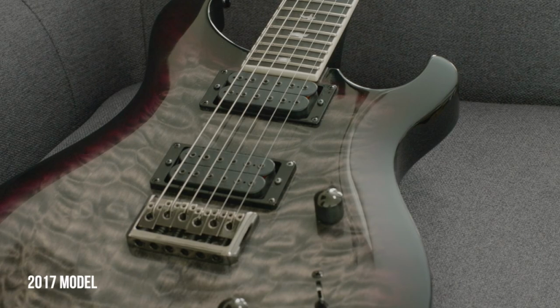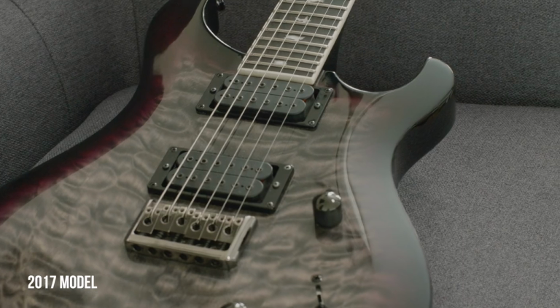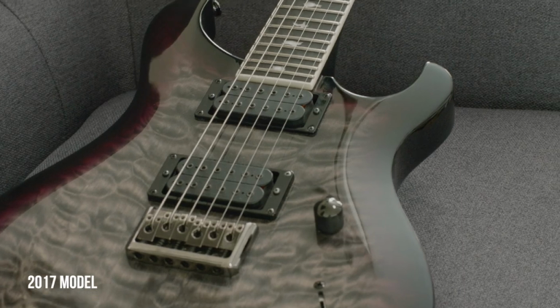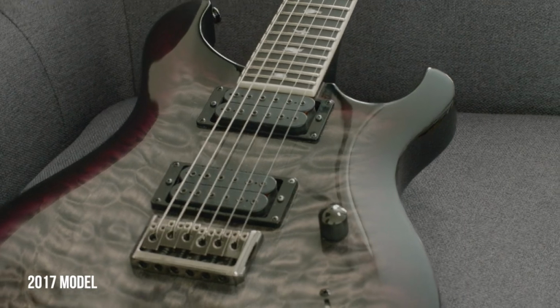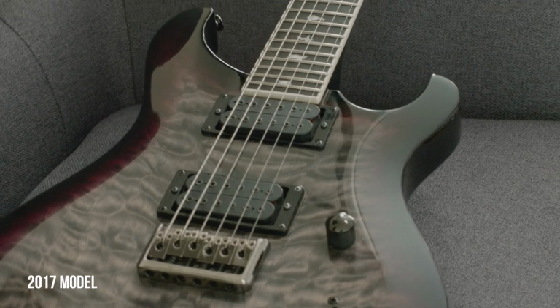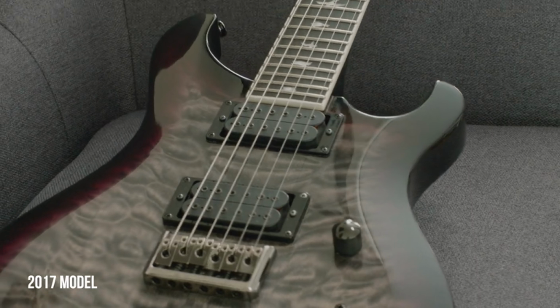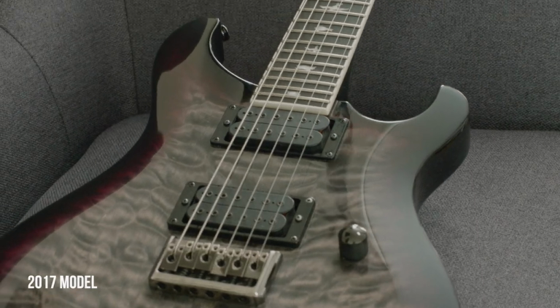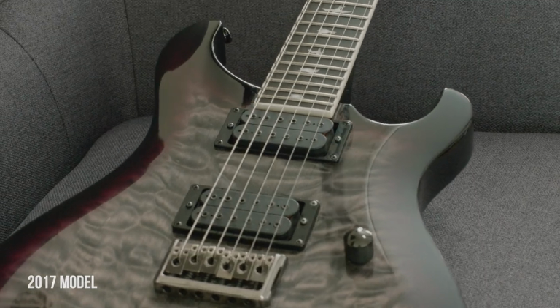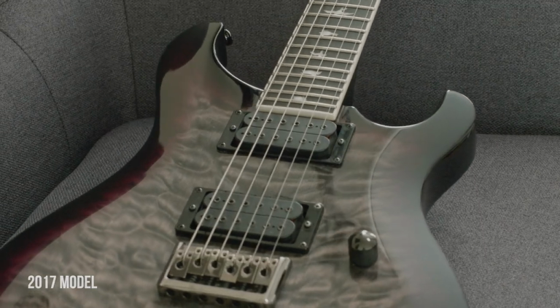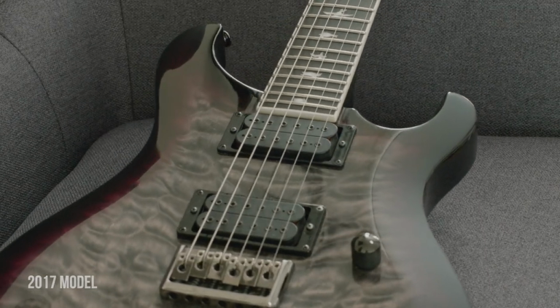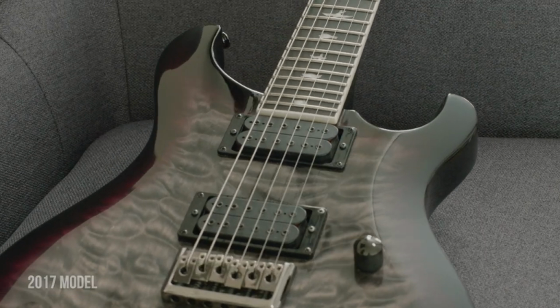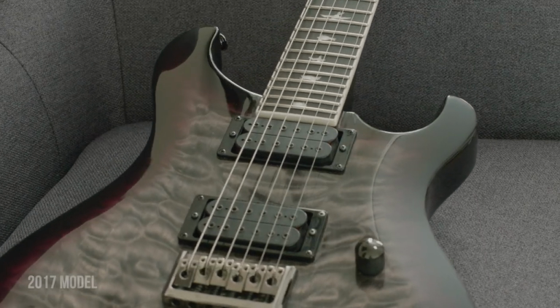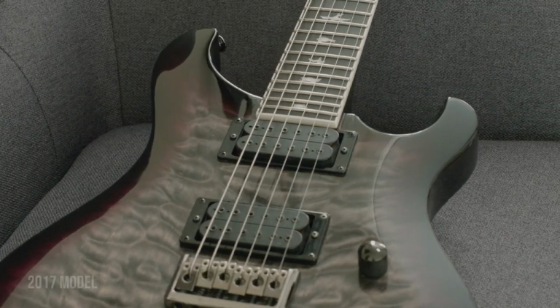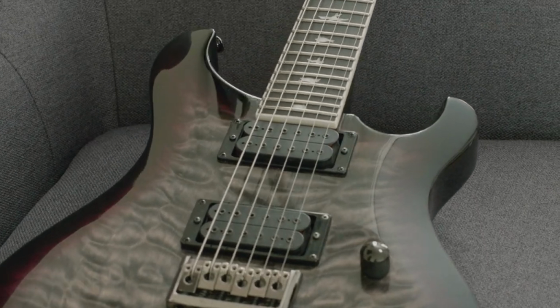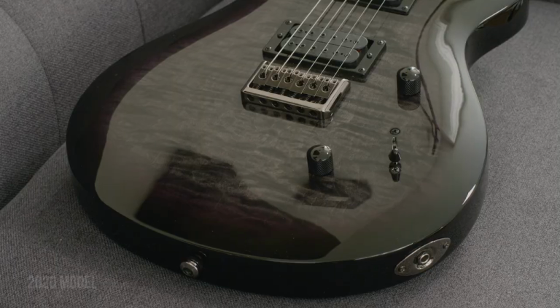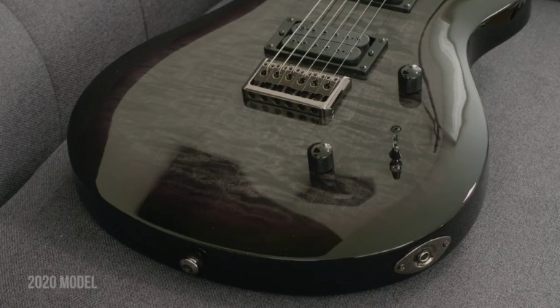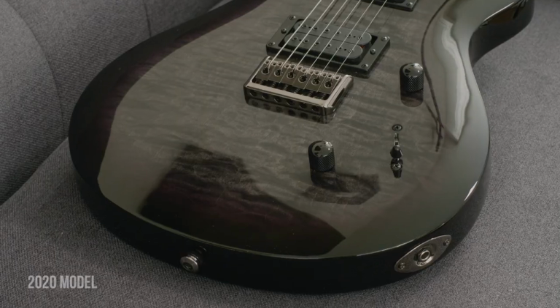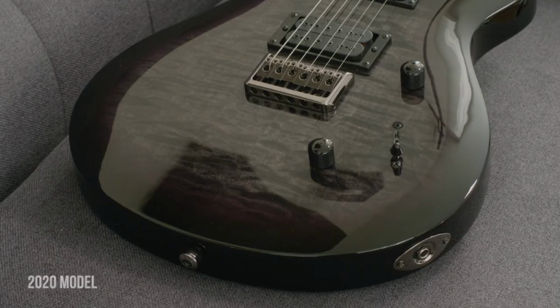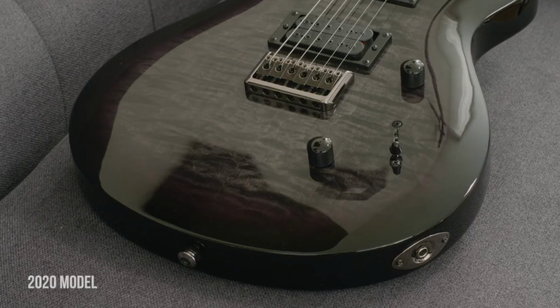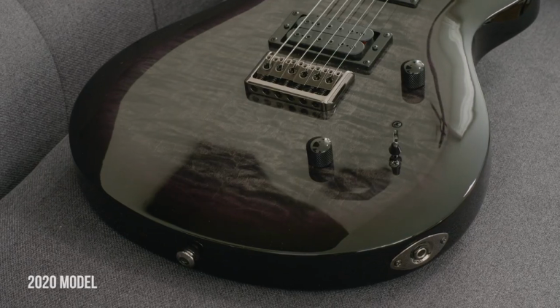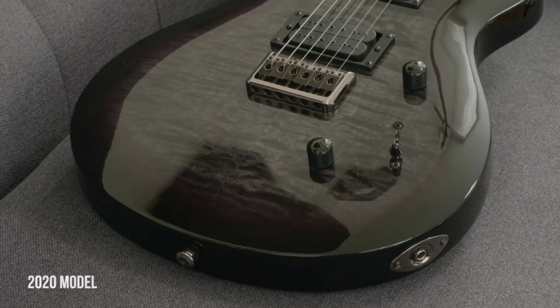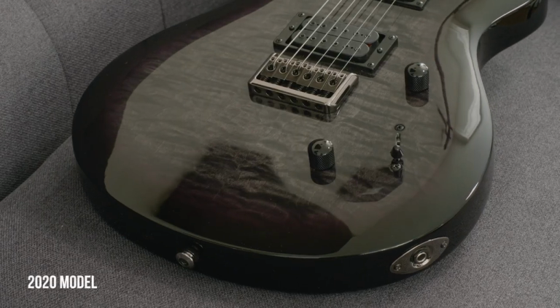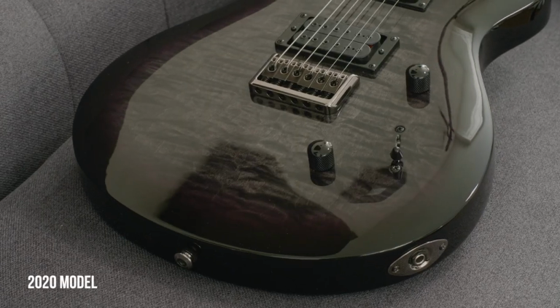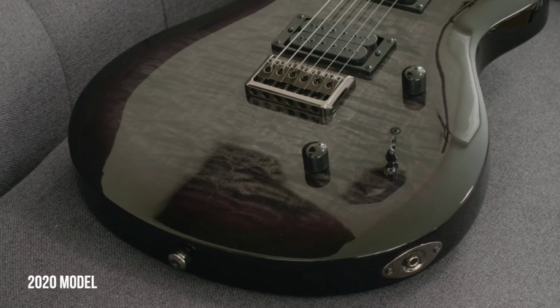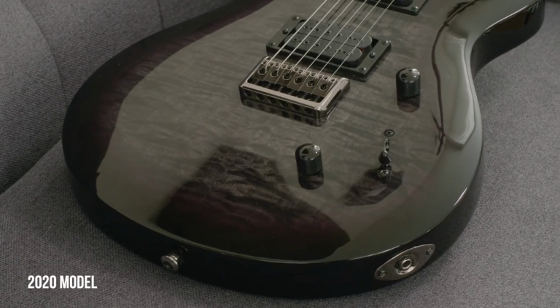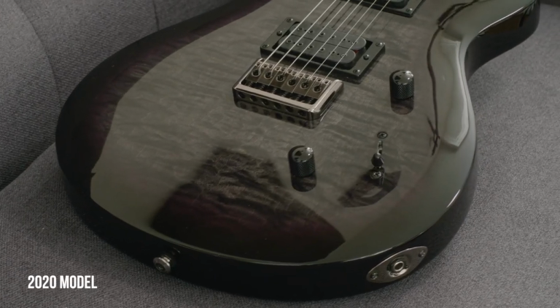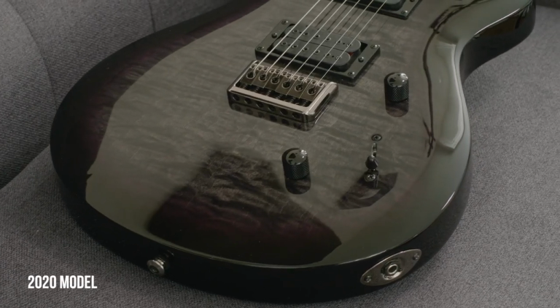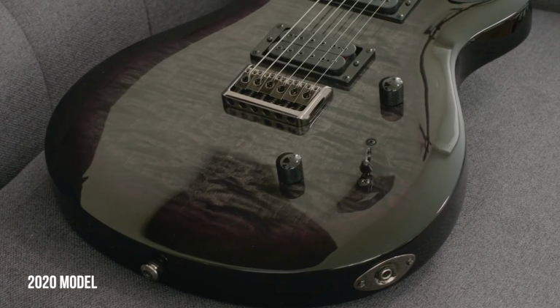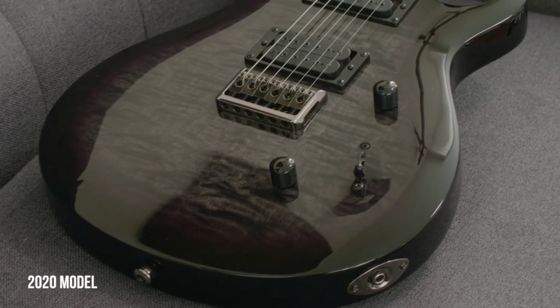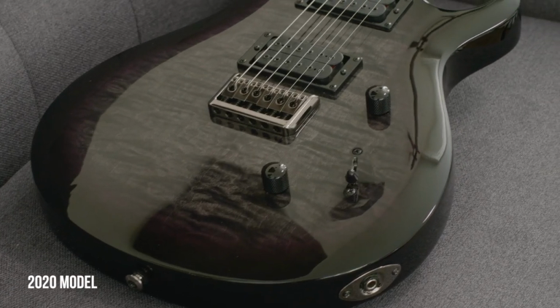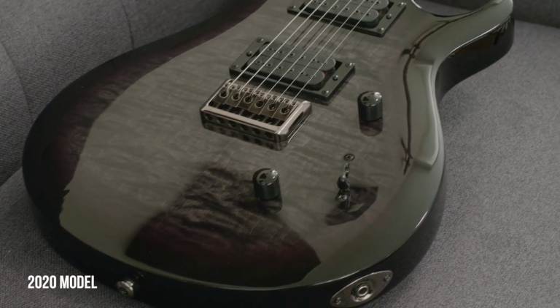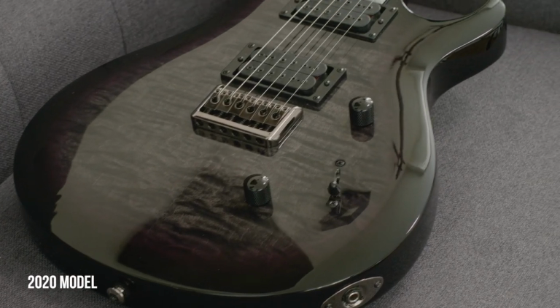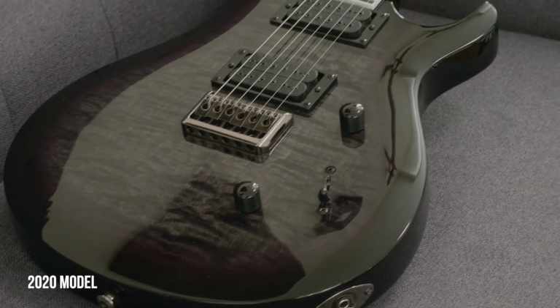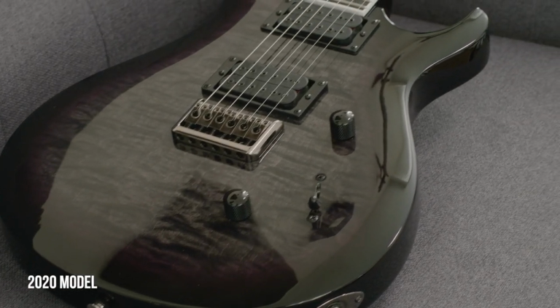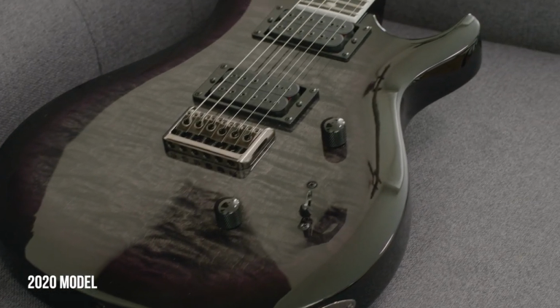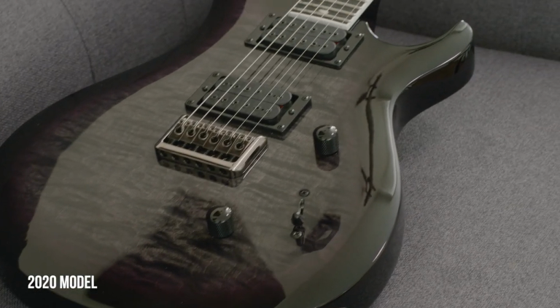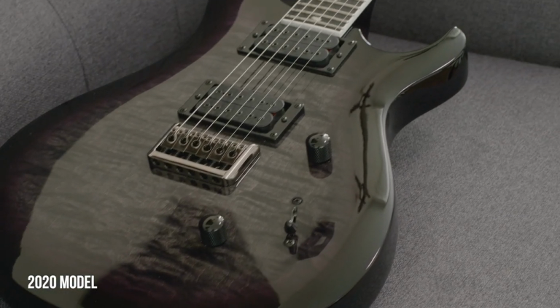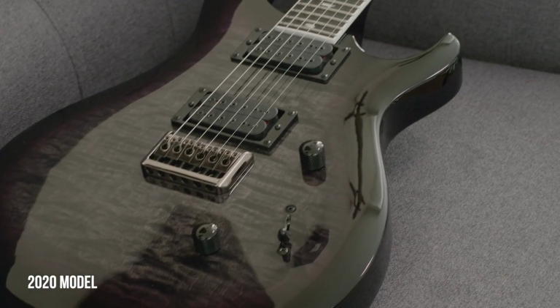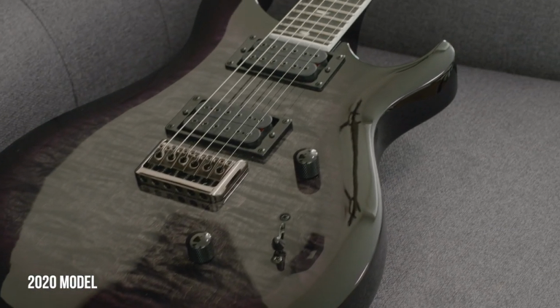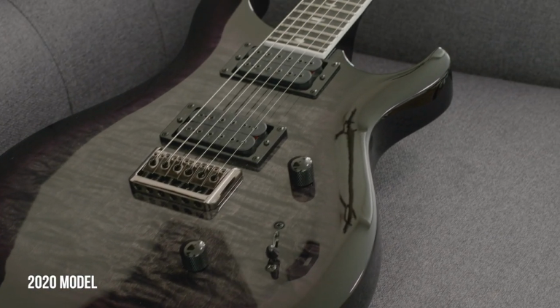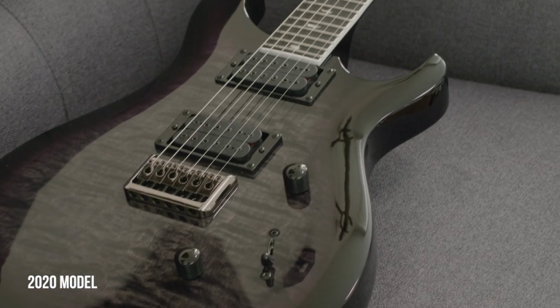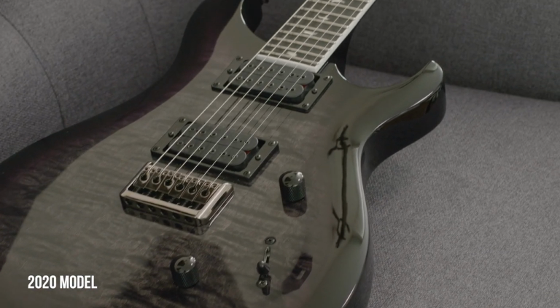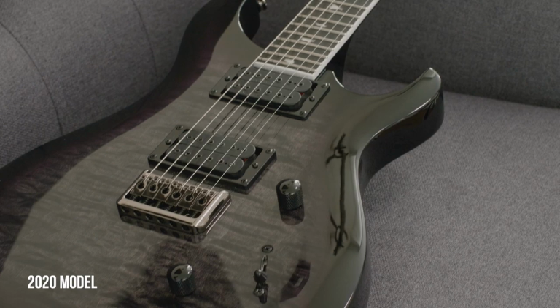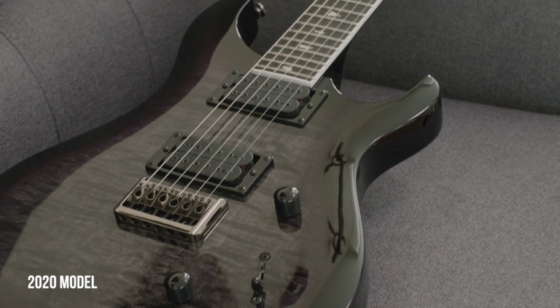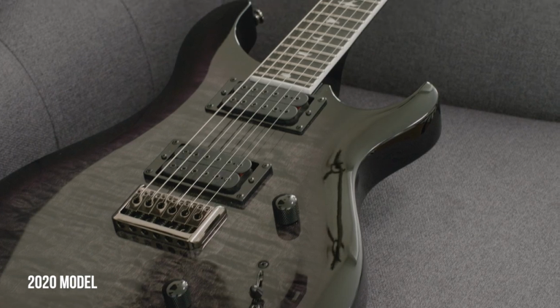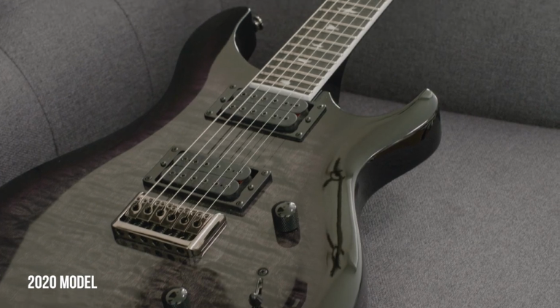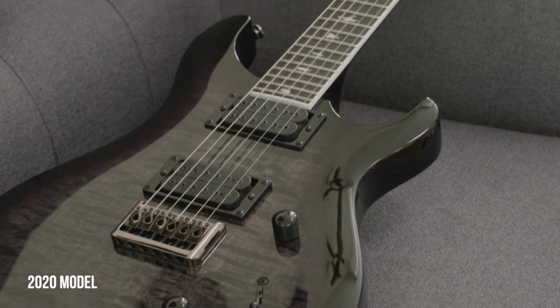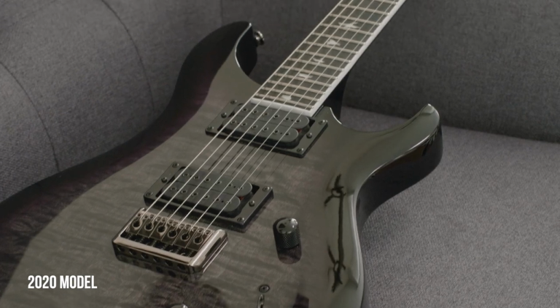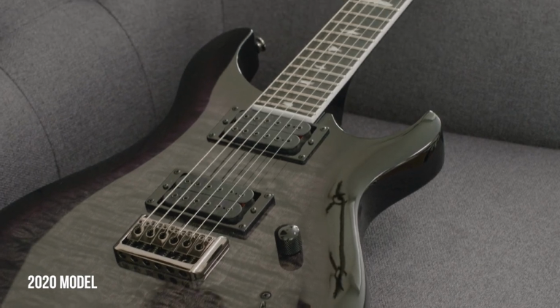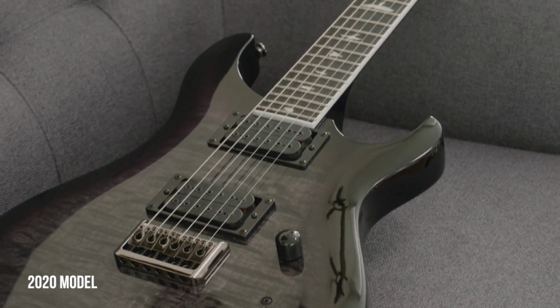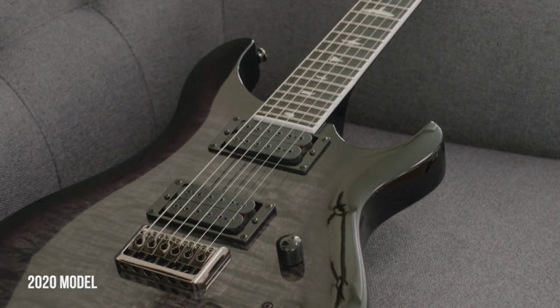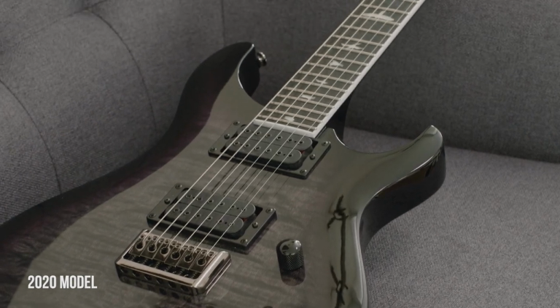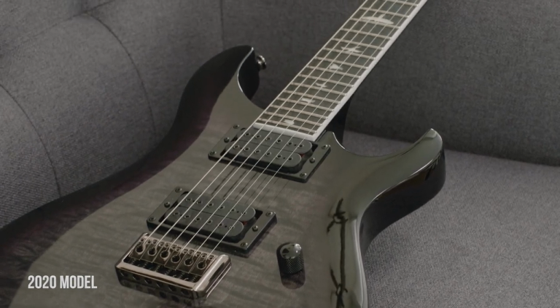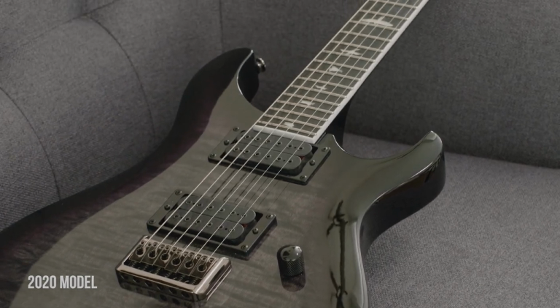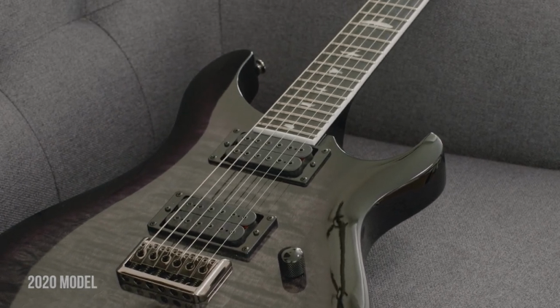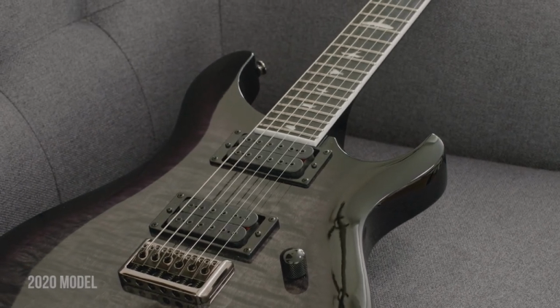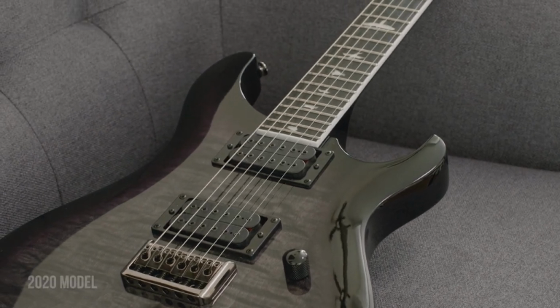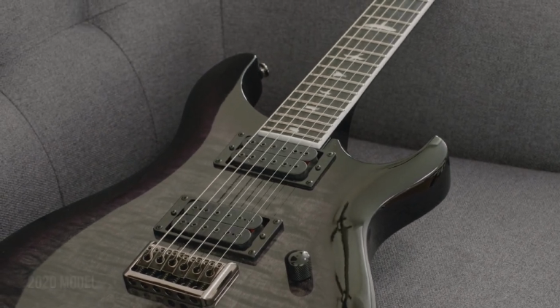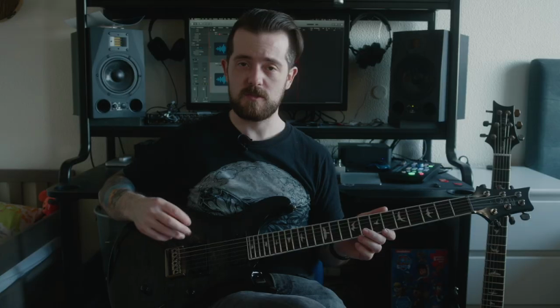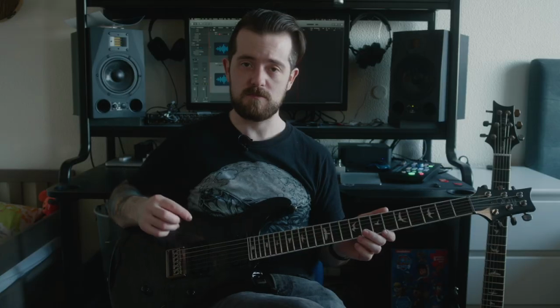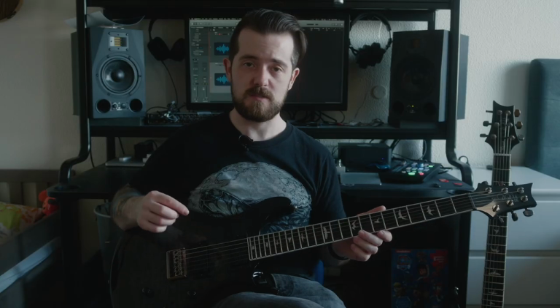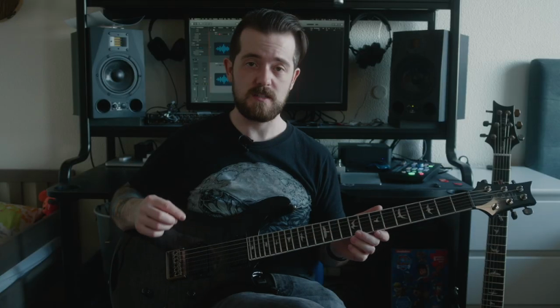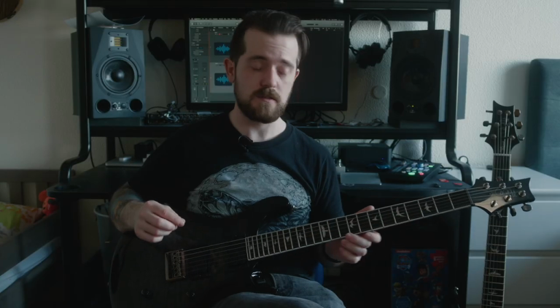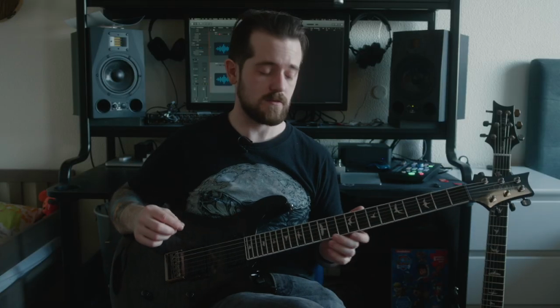There are tiny things that I will show that are different between these guitars, but other than that they're mostly identical.